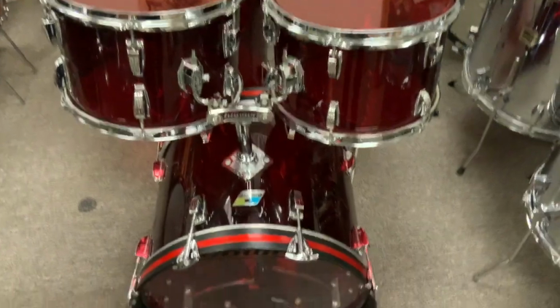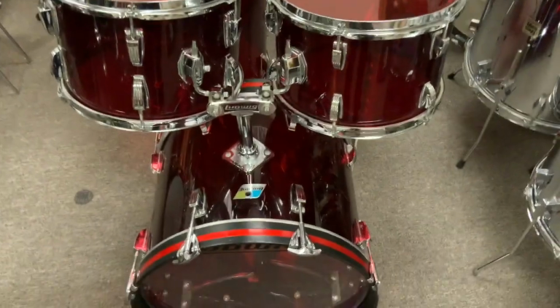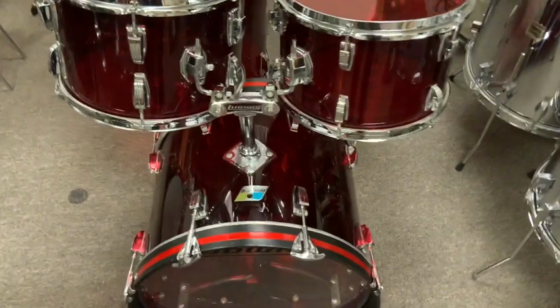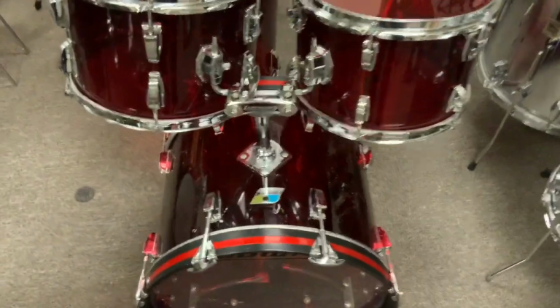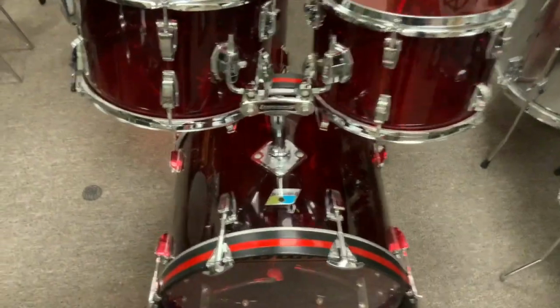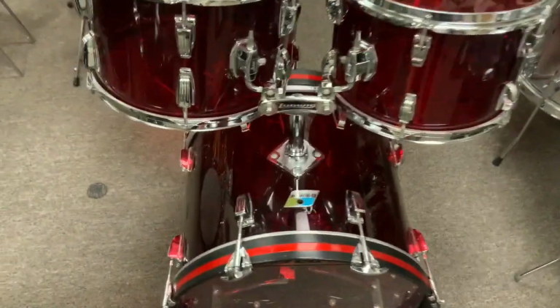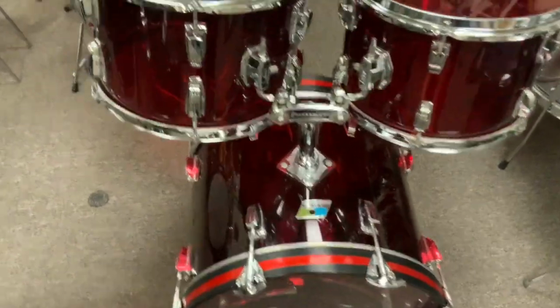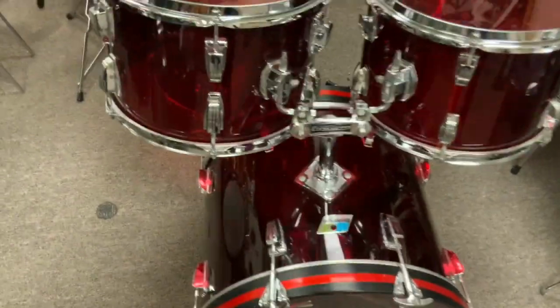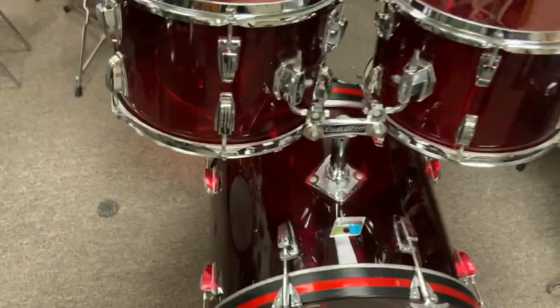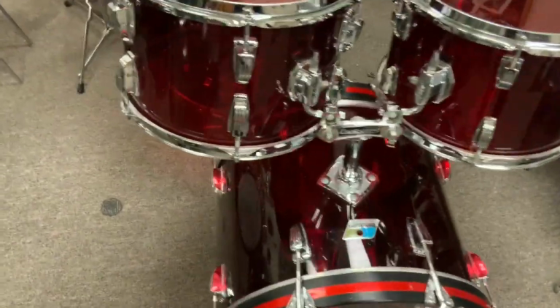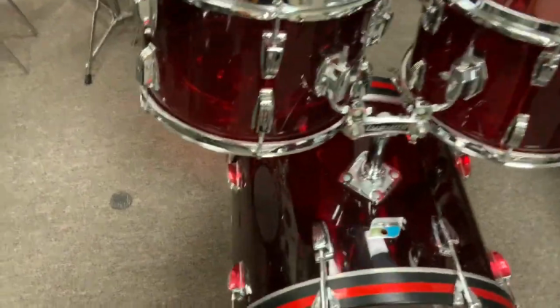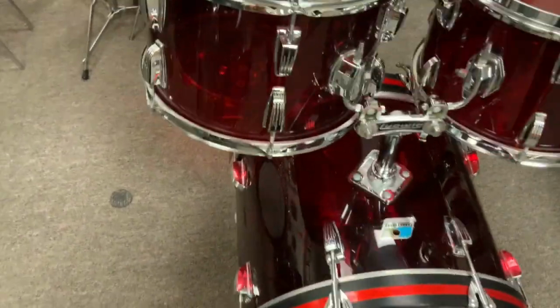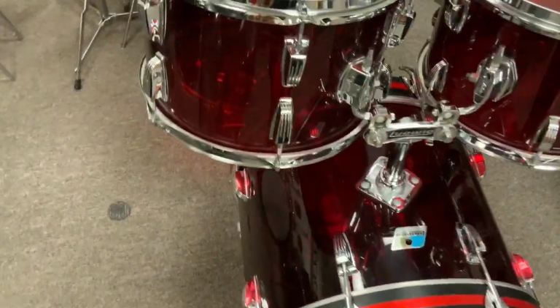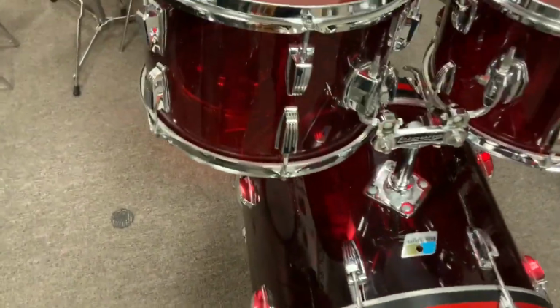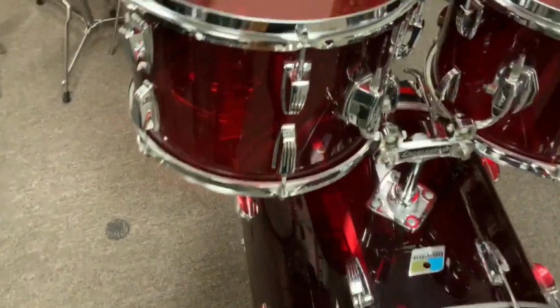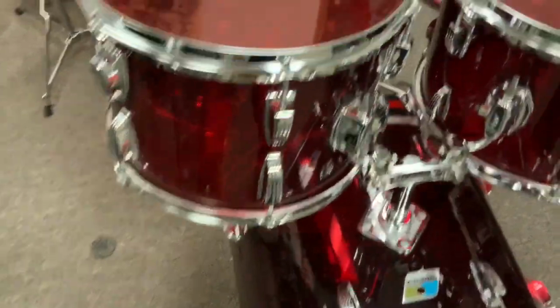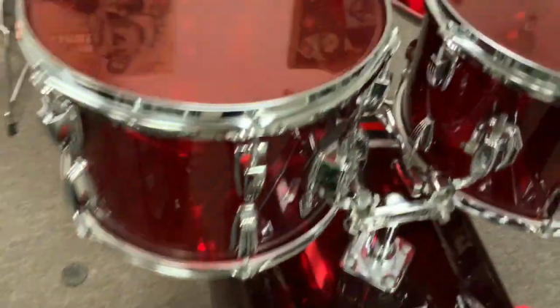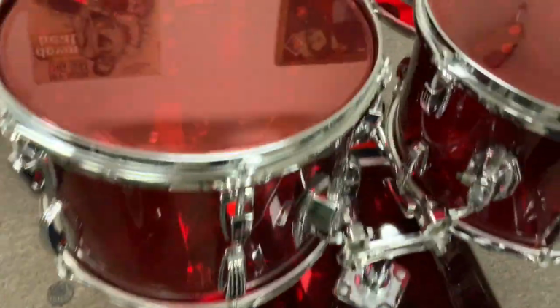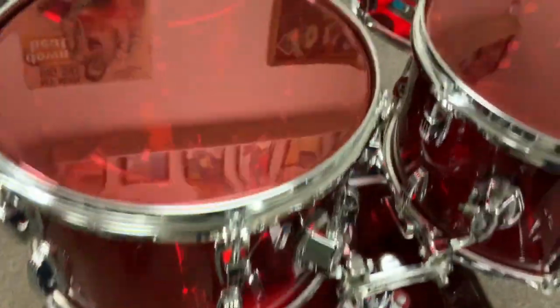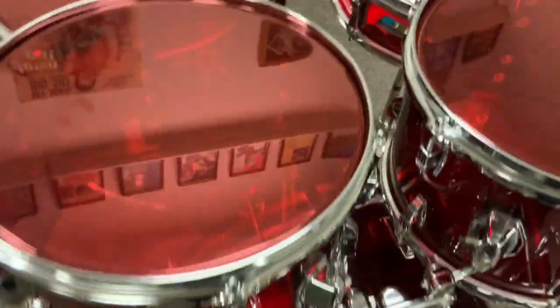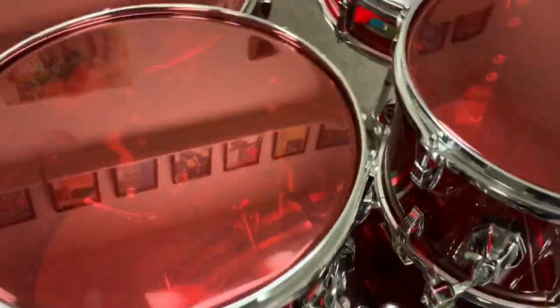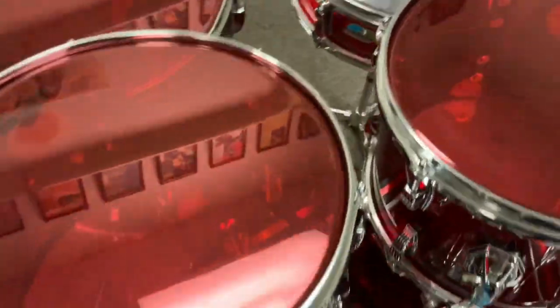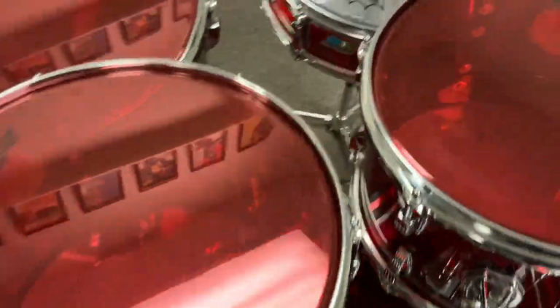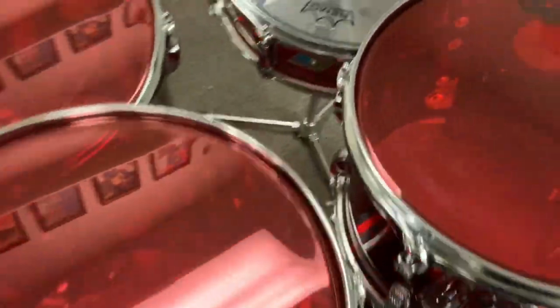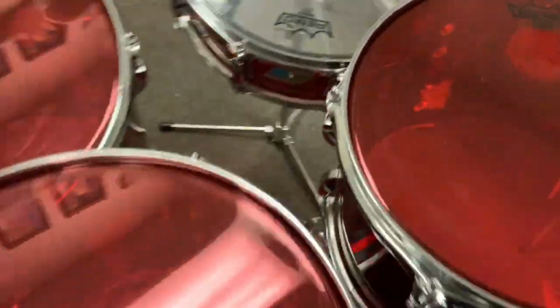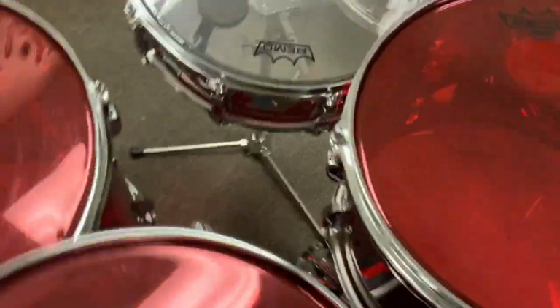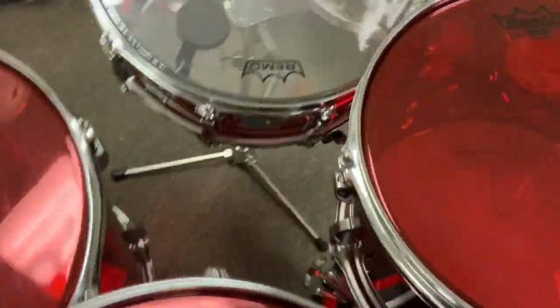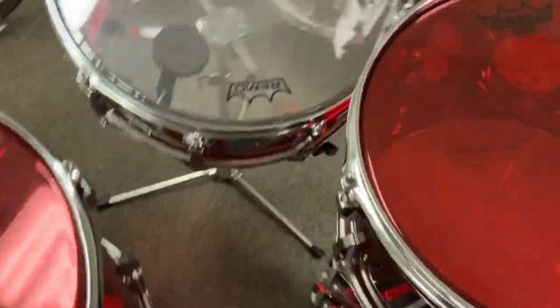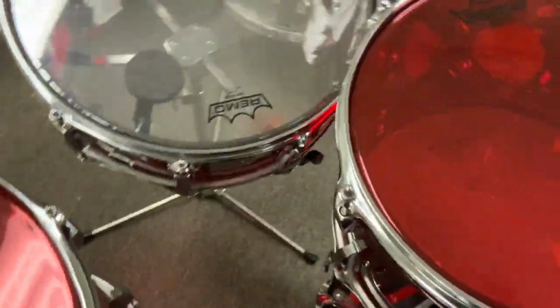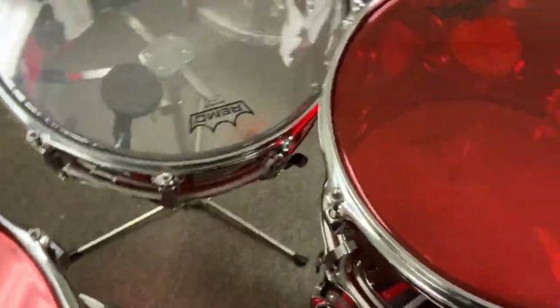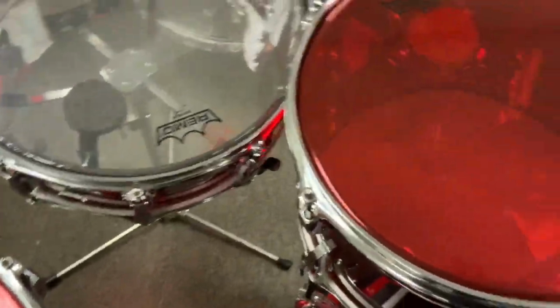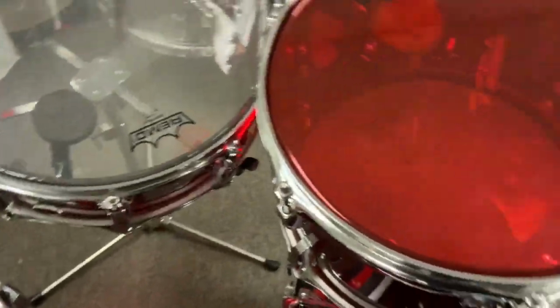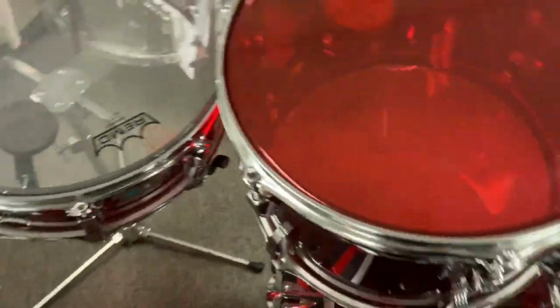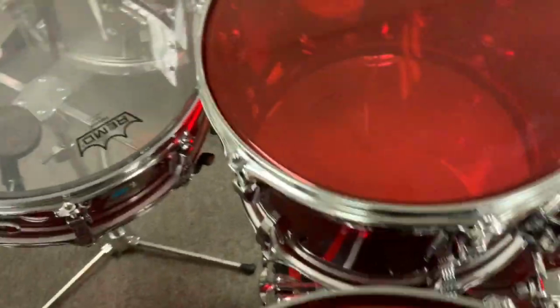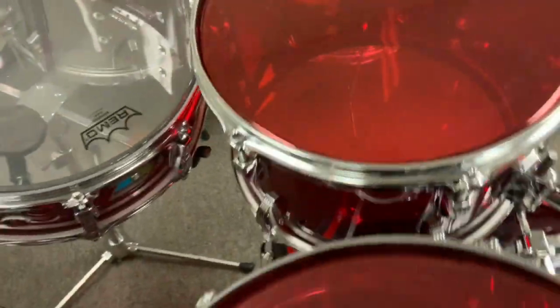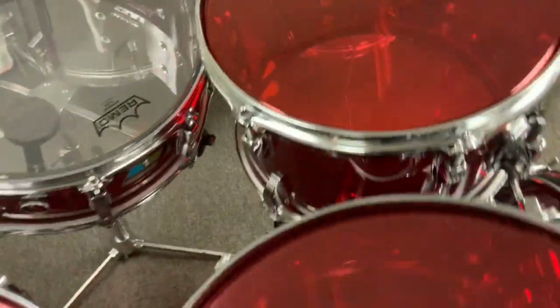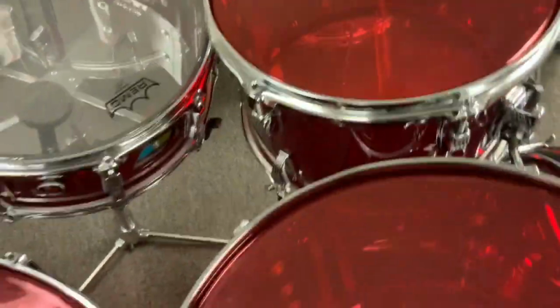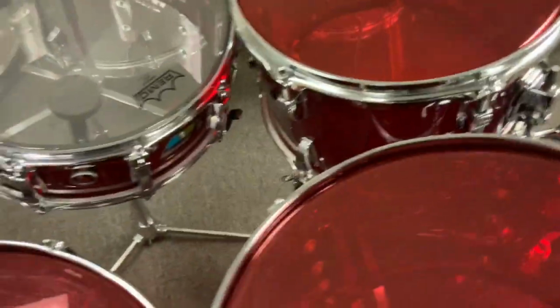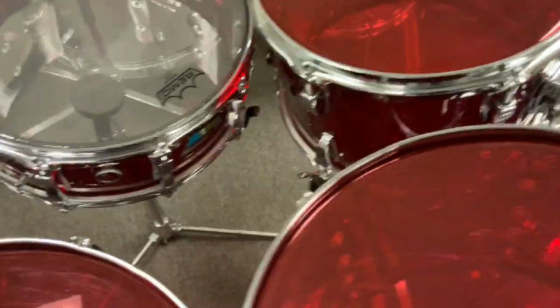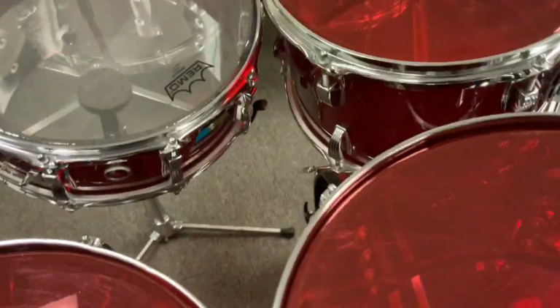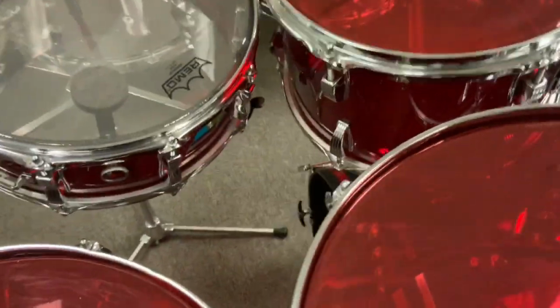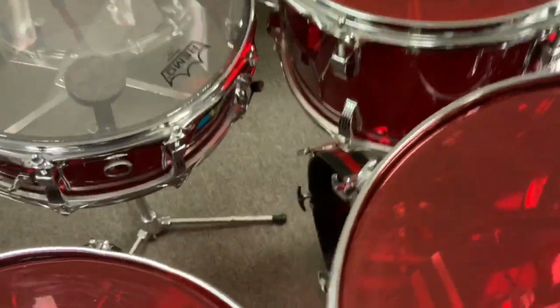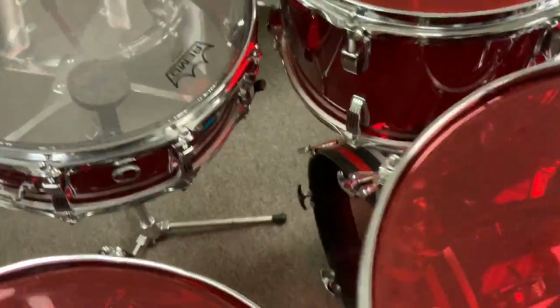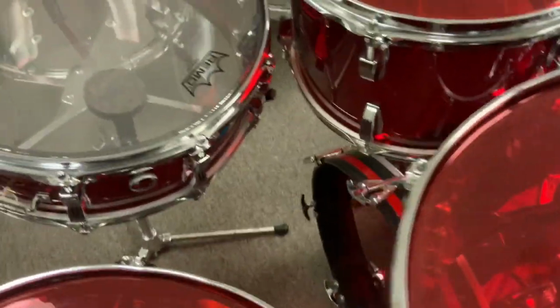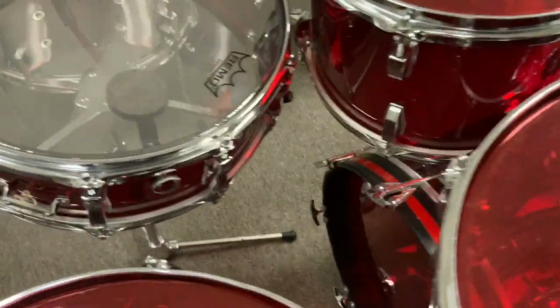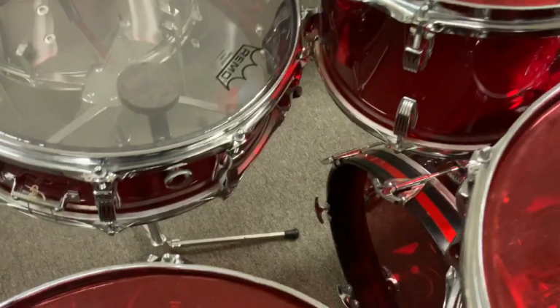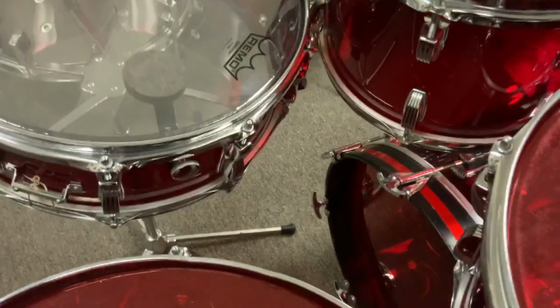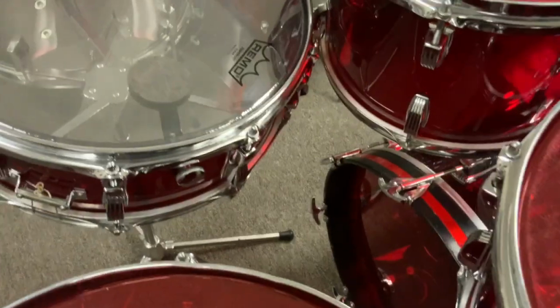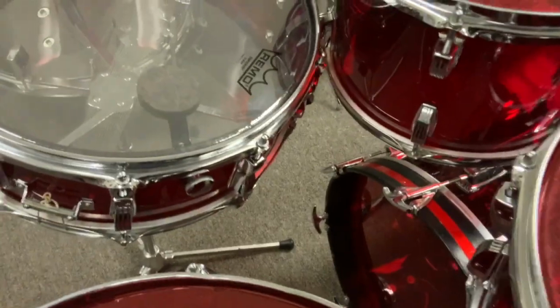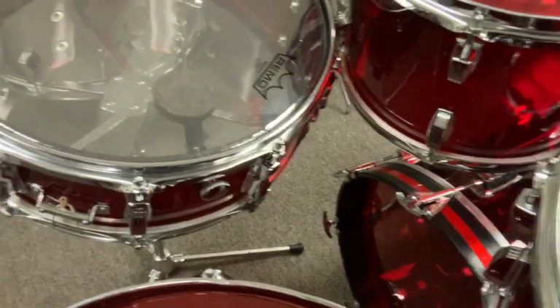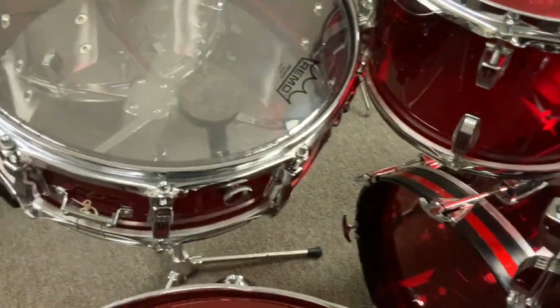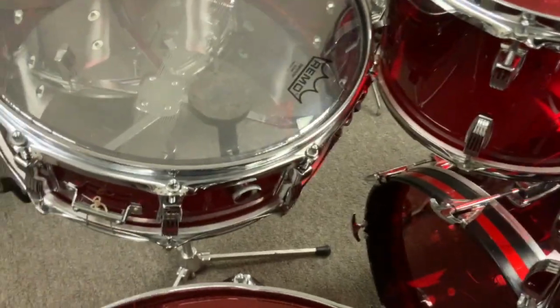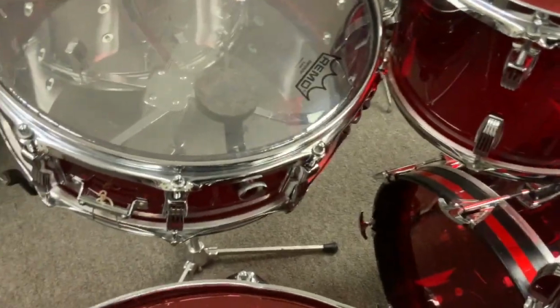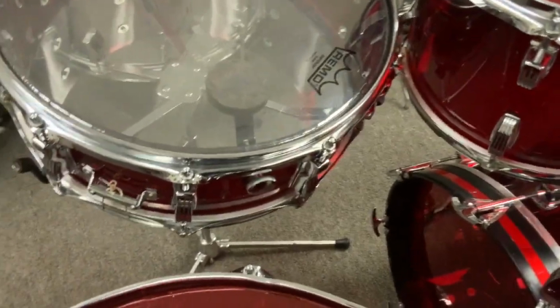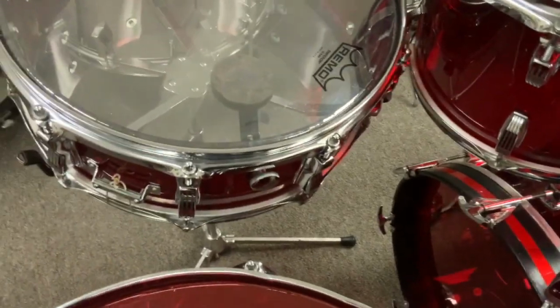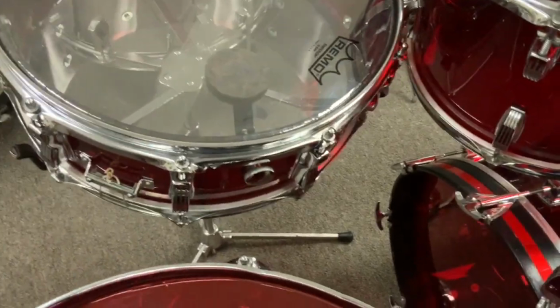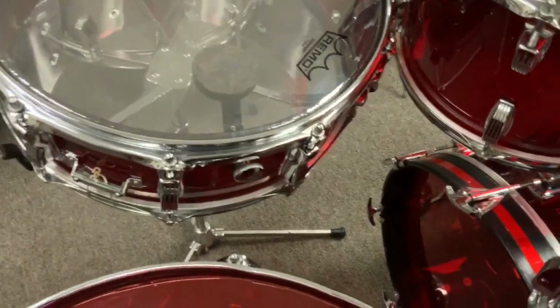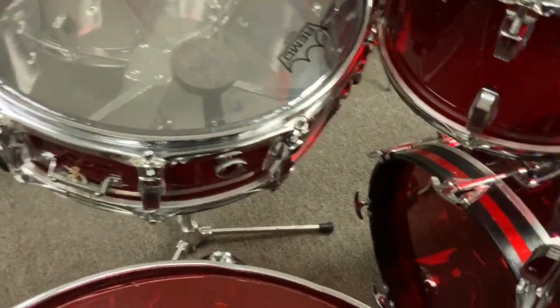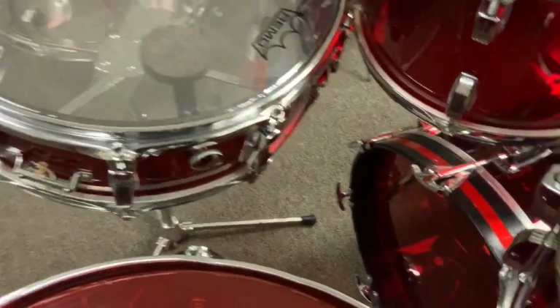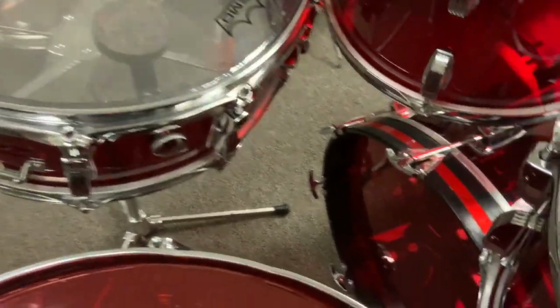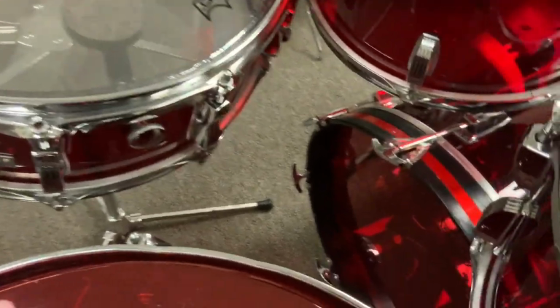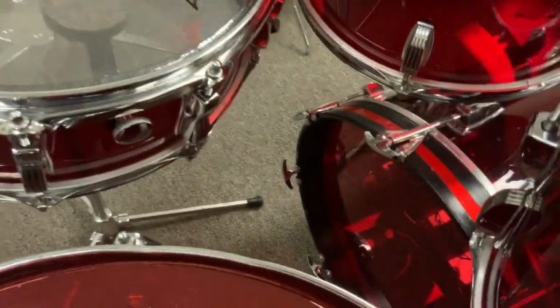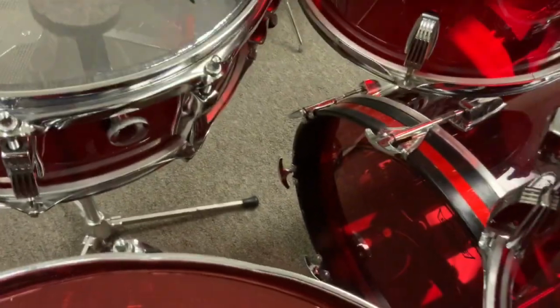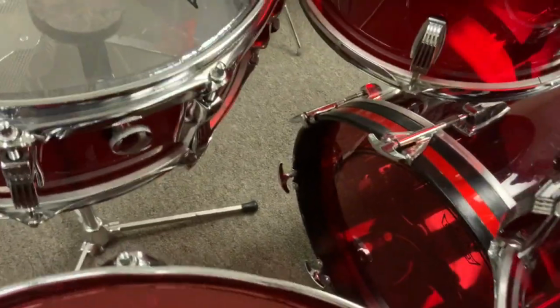The kit is in great shape. It even got these Remo — what do they call them — color sound heads, or whatever they are, in red as well, which is kind of cool.